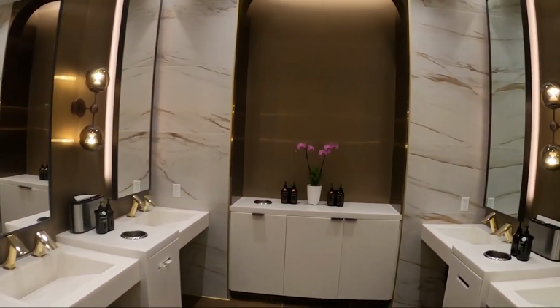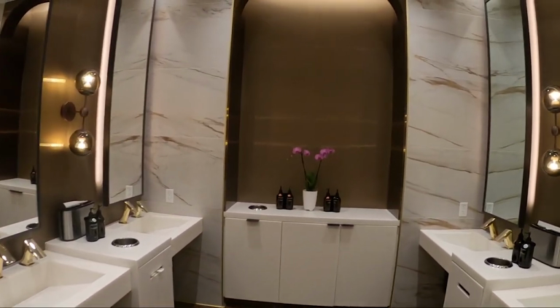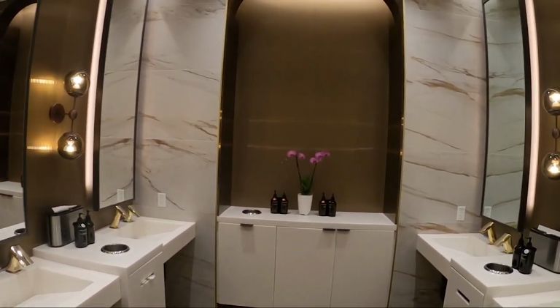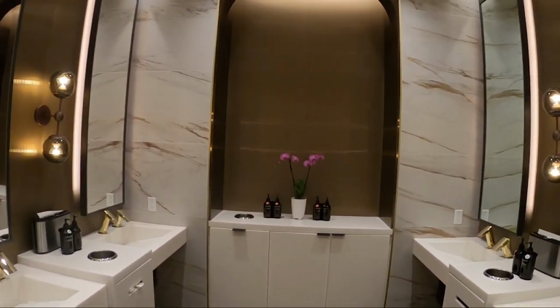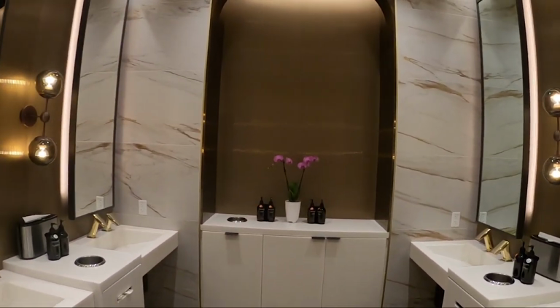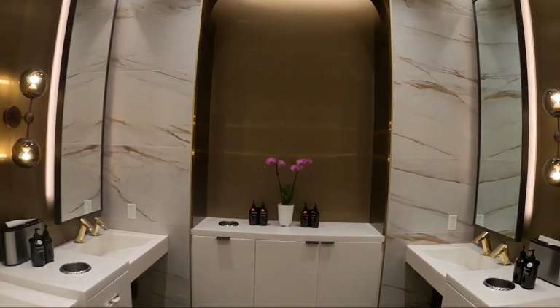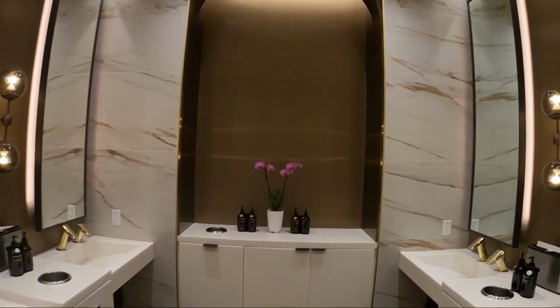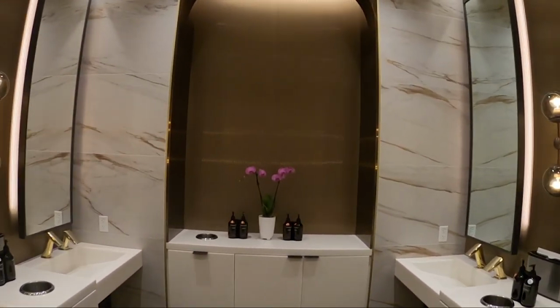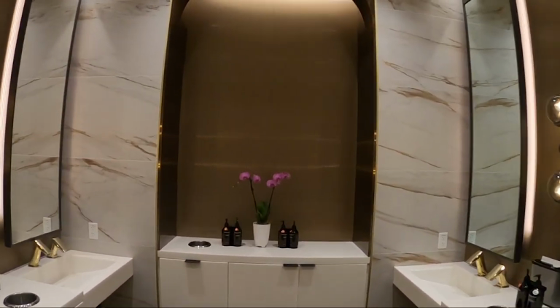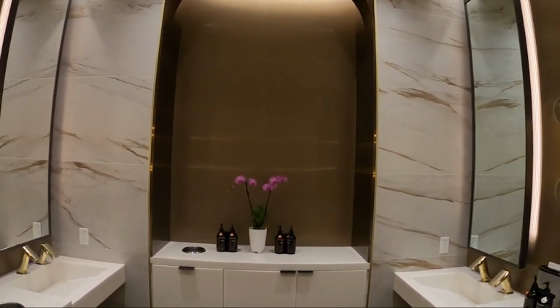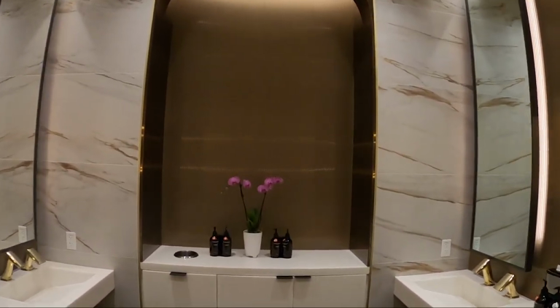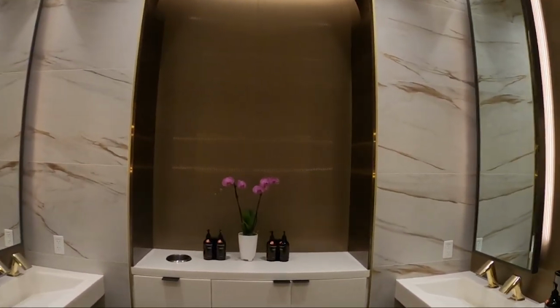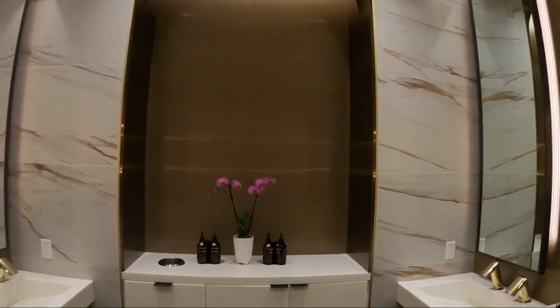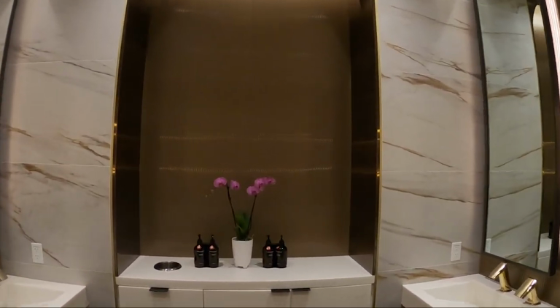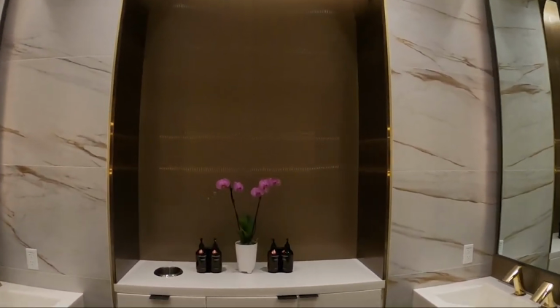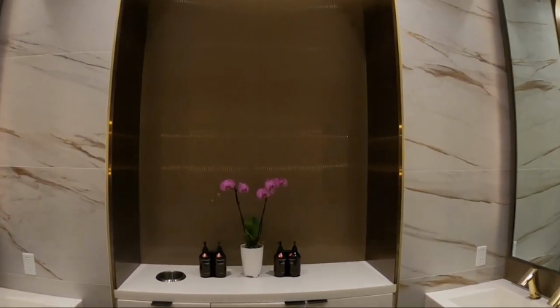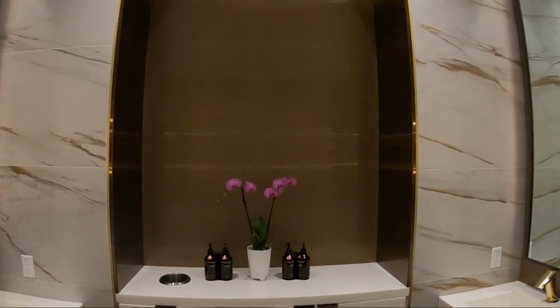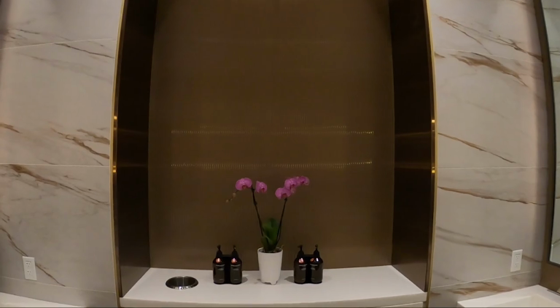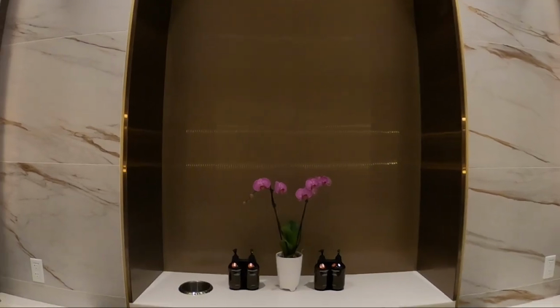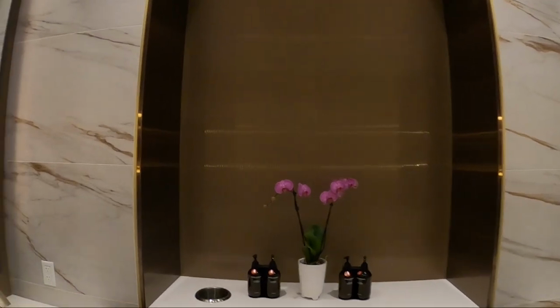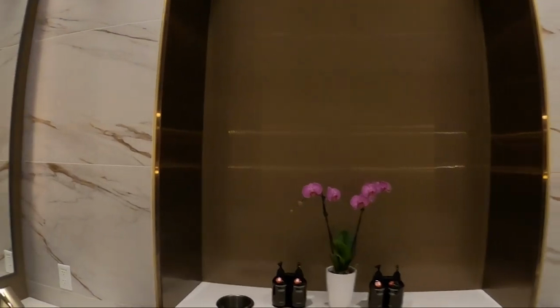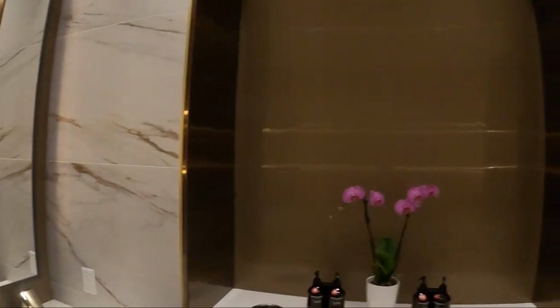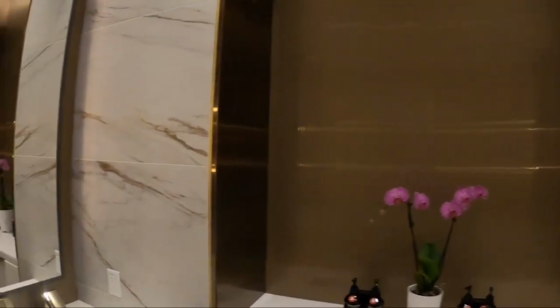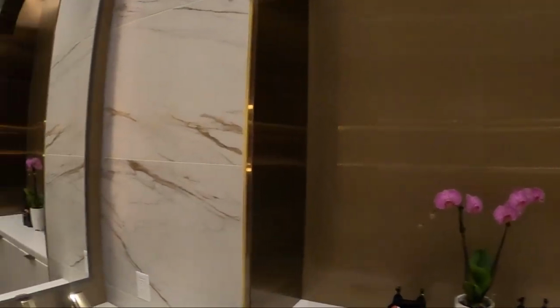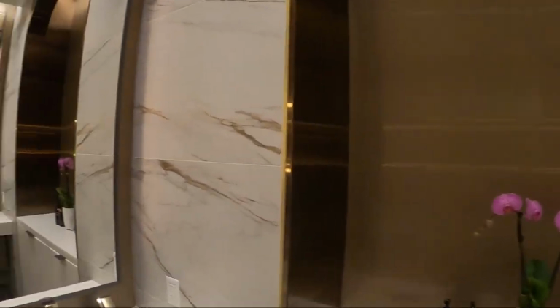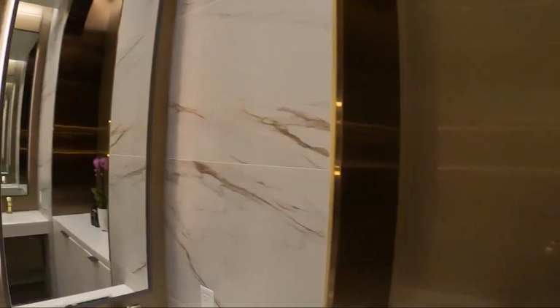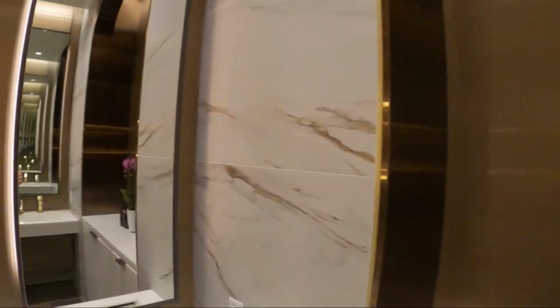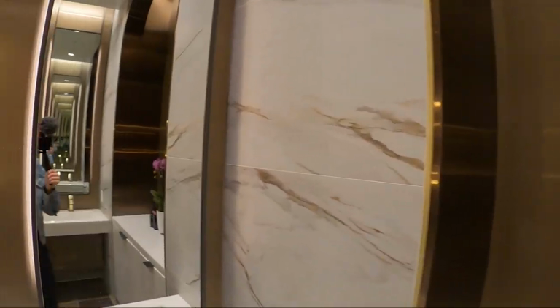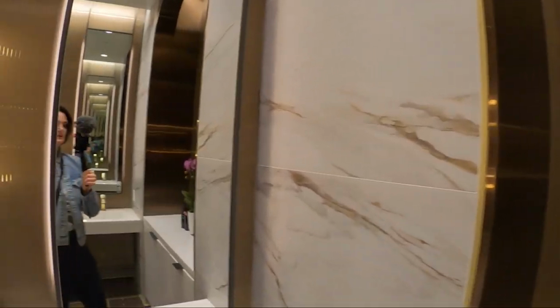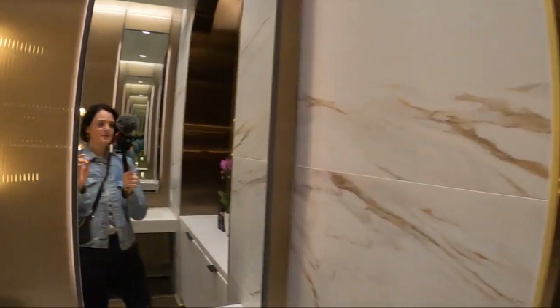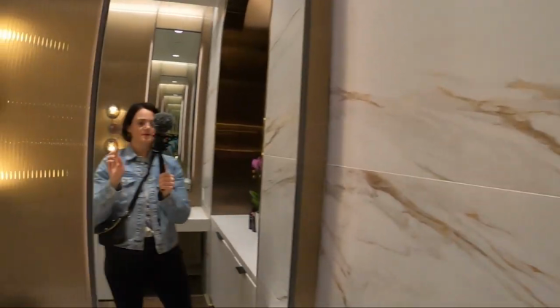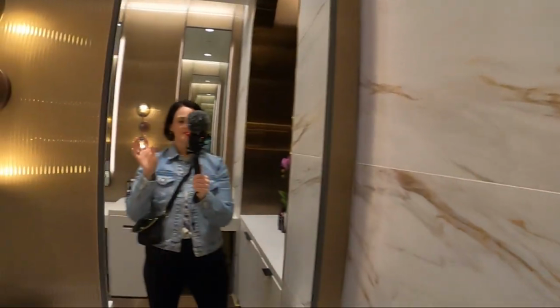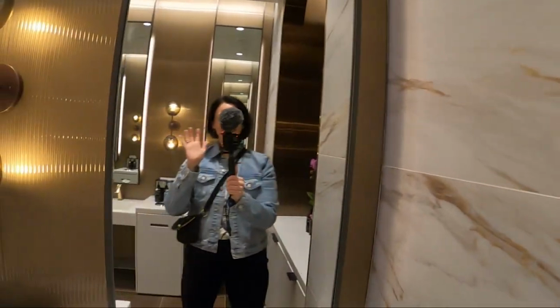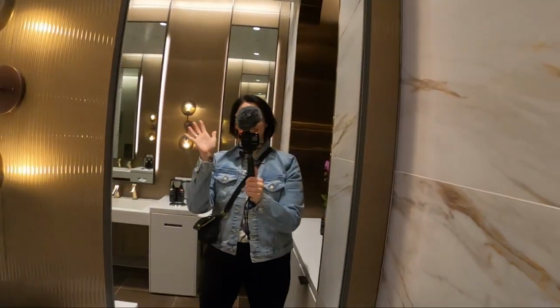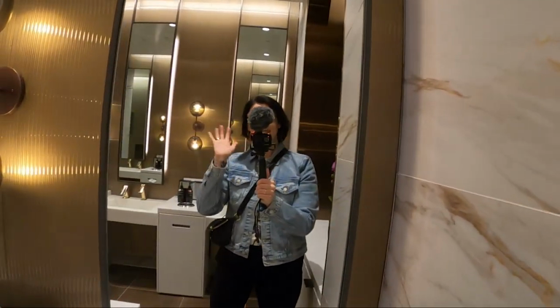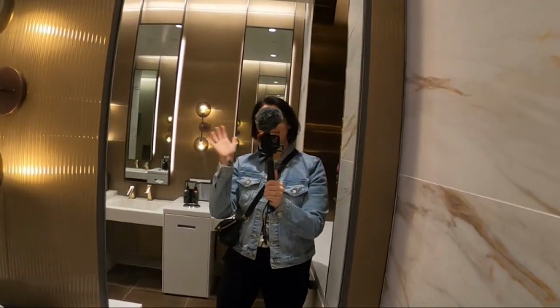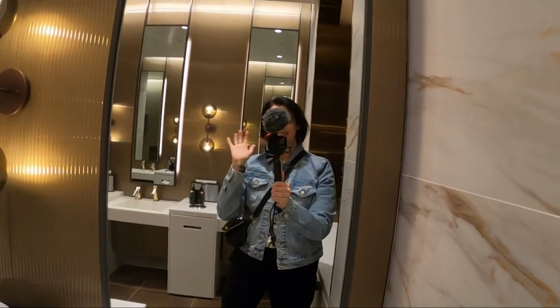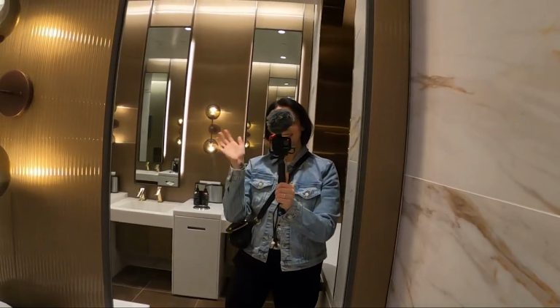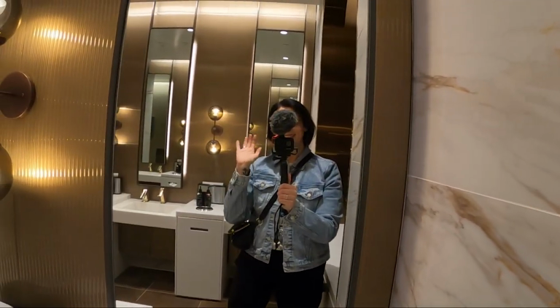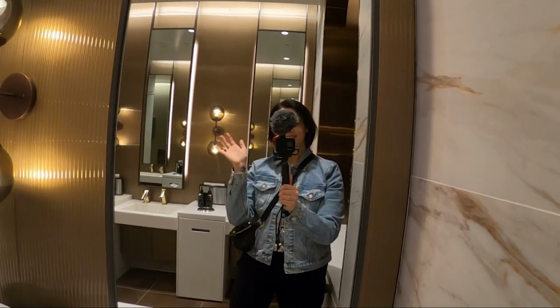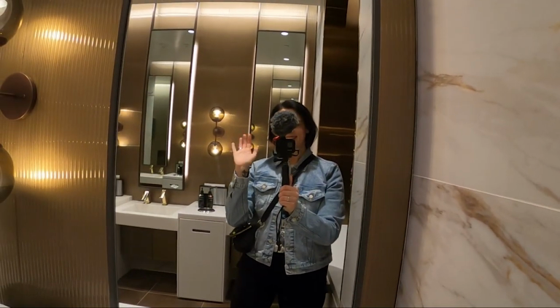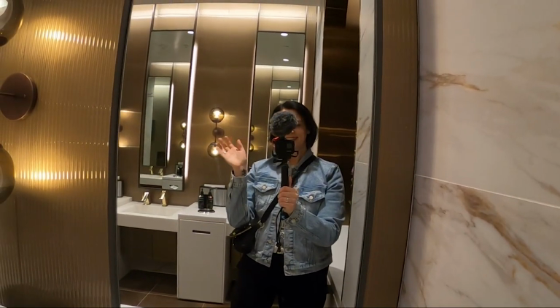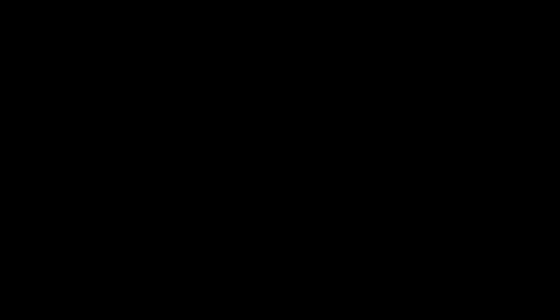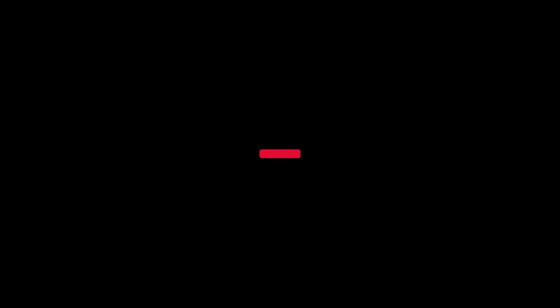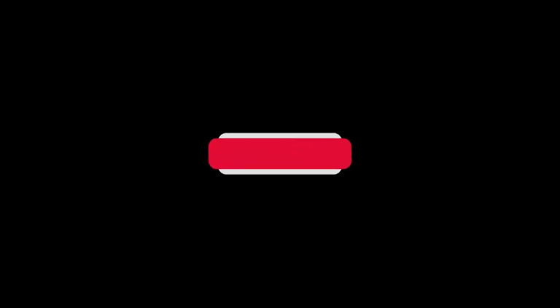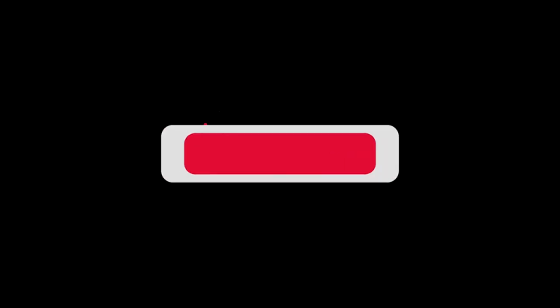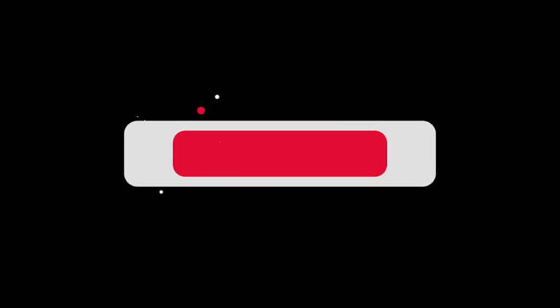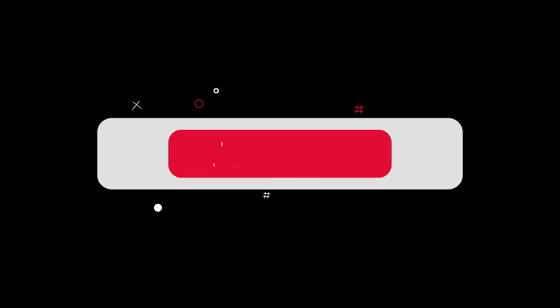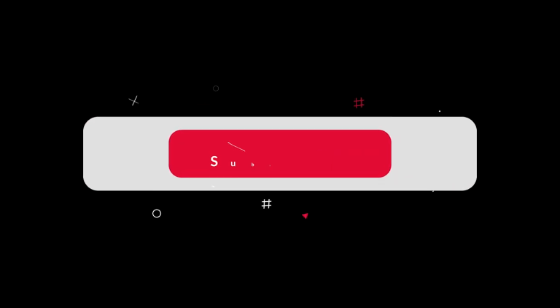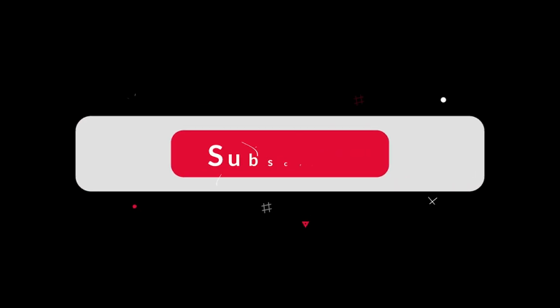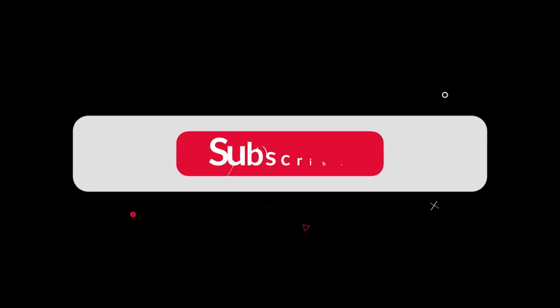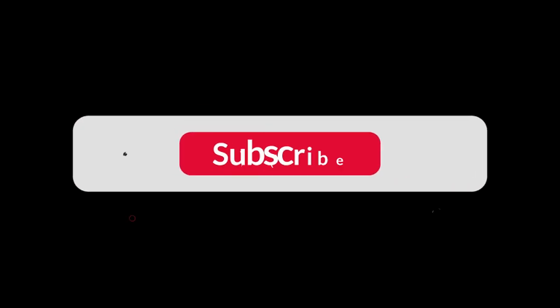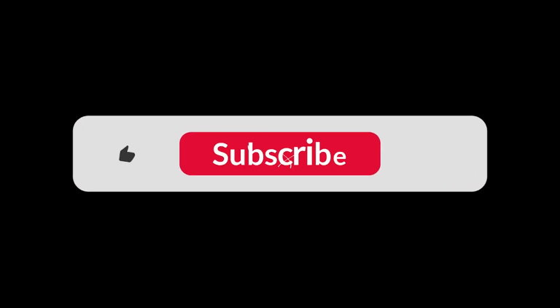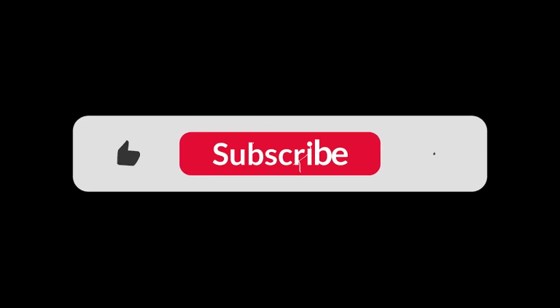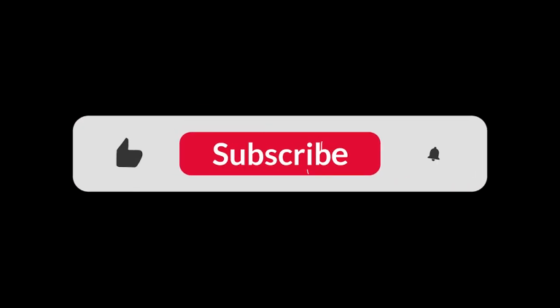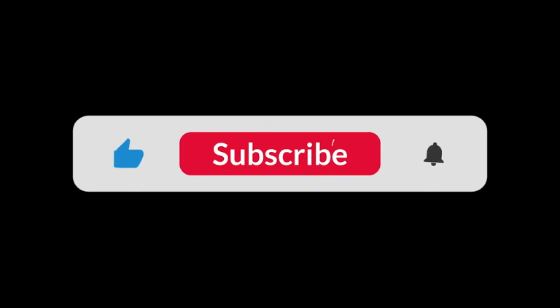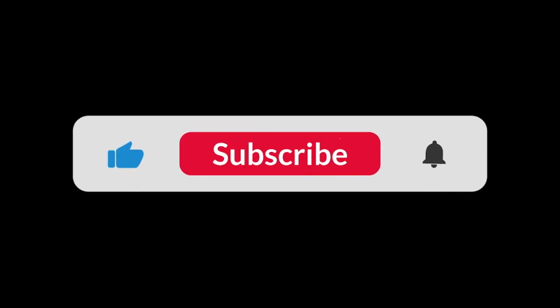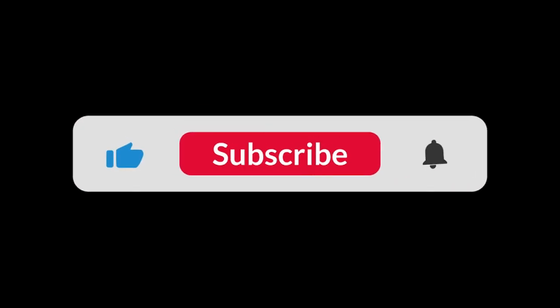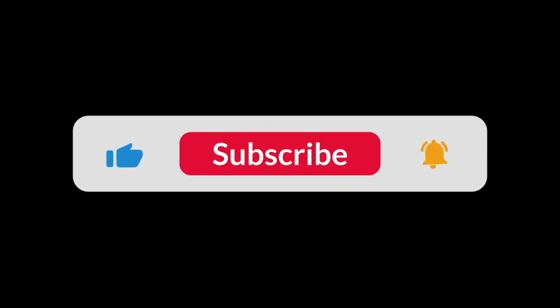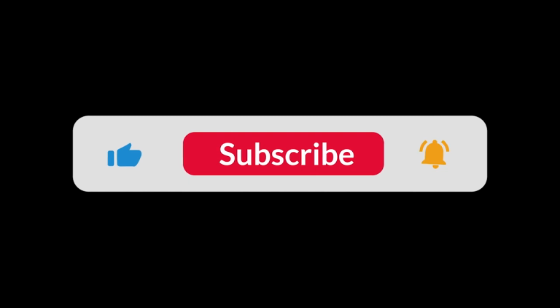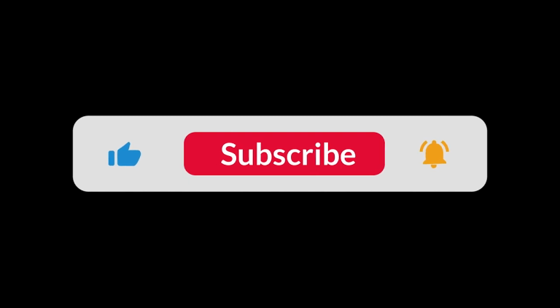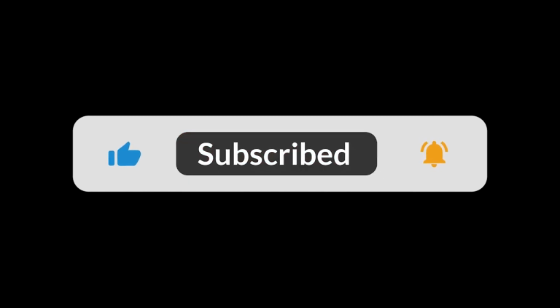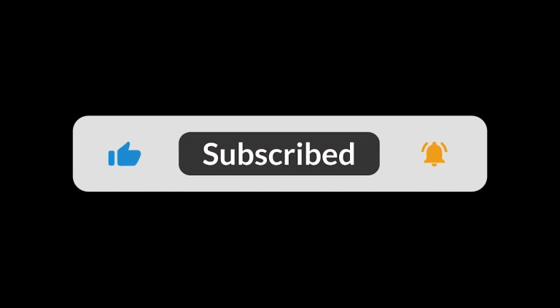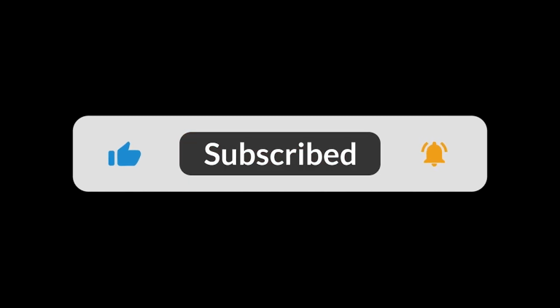If you like this video and you want me to do more of them as I travel hack my way through the world, please make sure you give it a like and a subscribe.